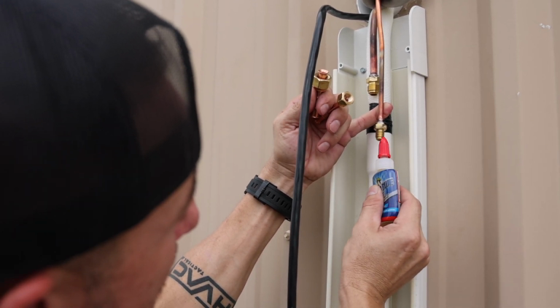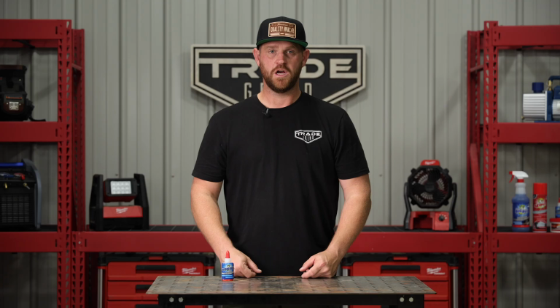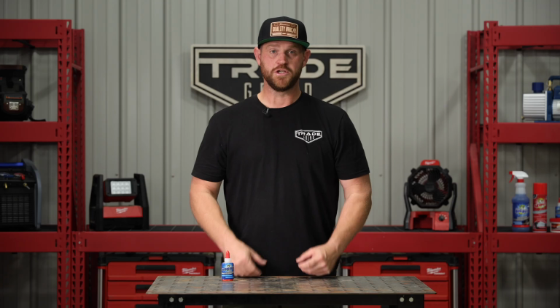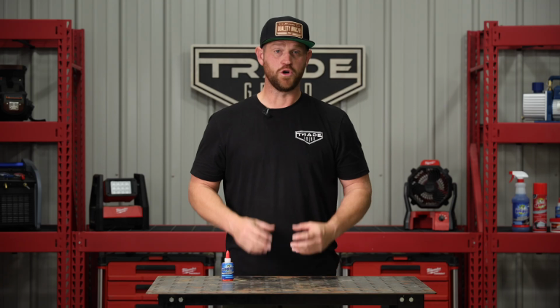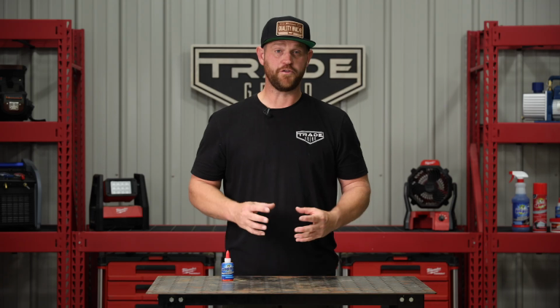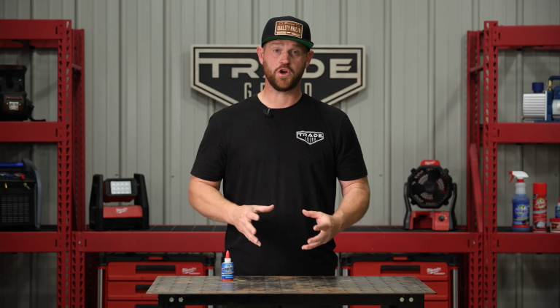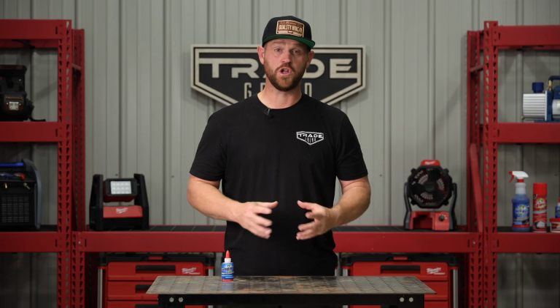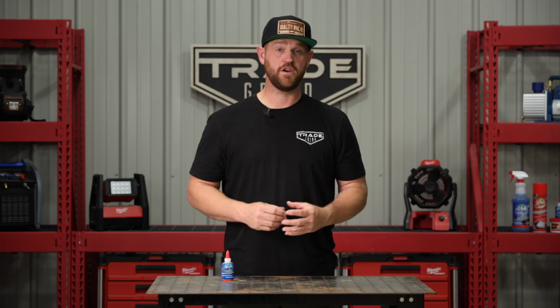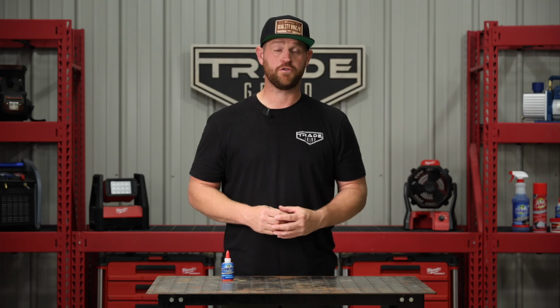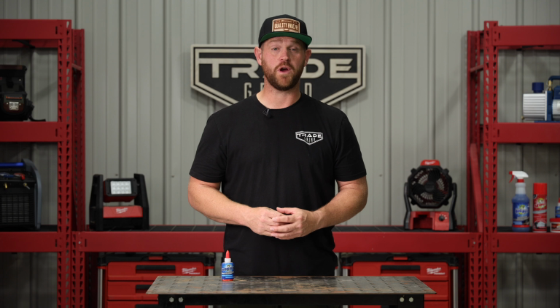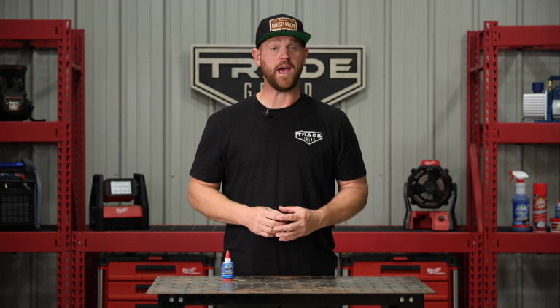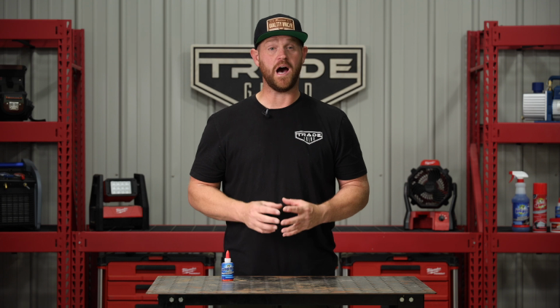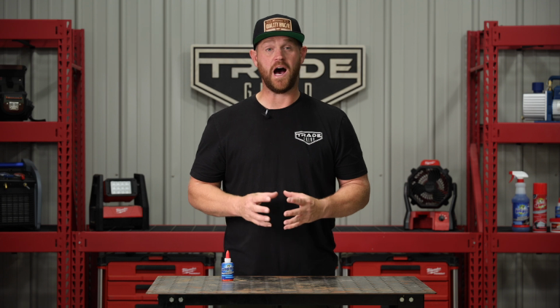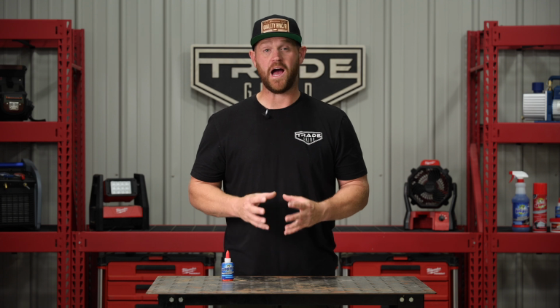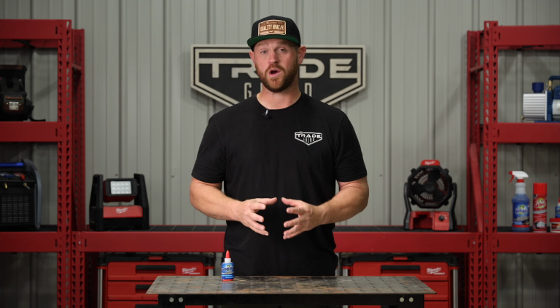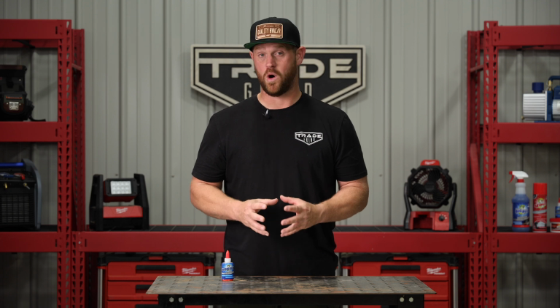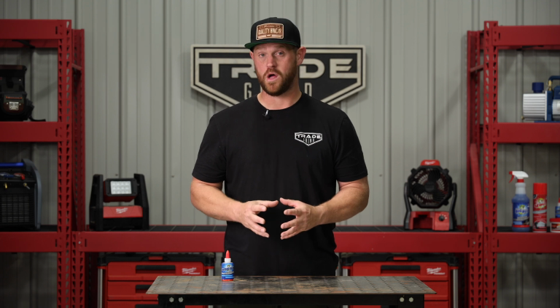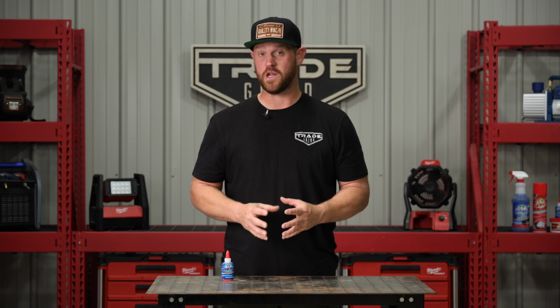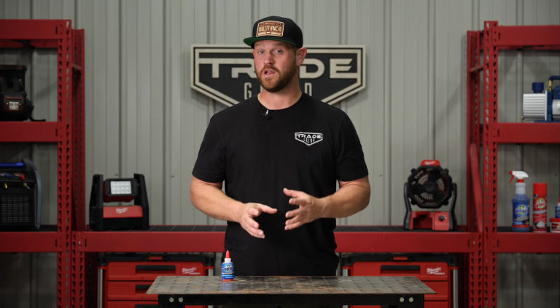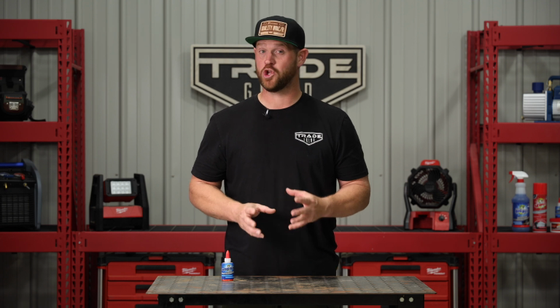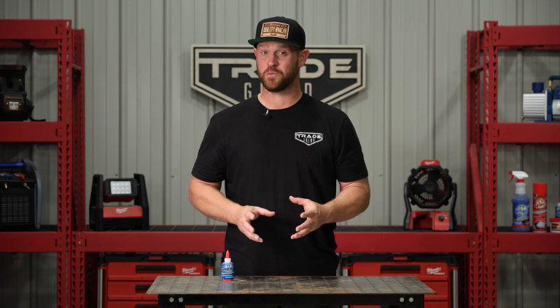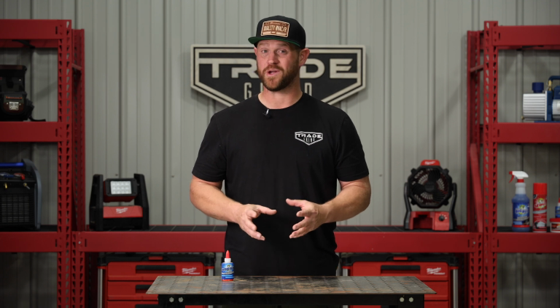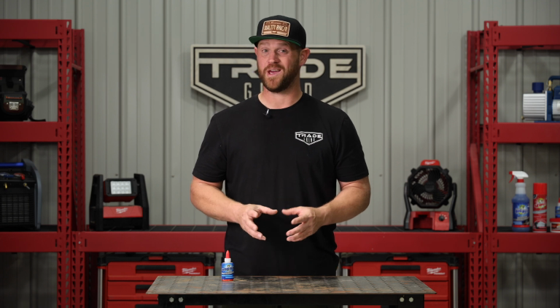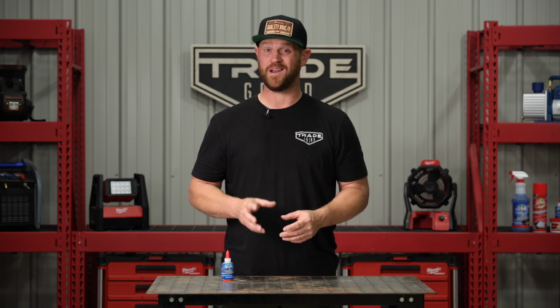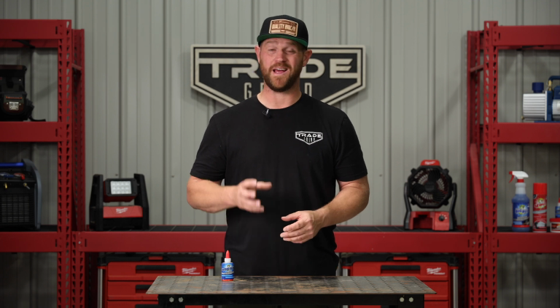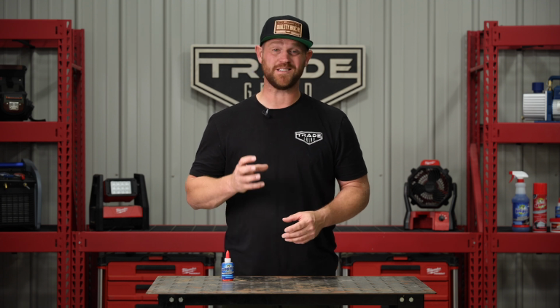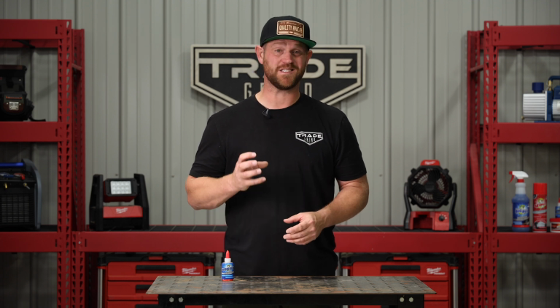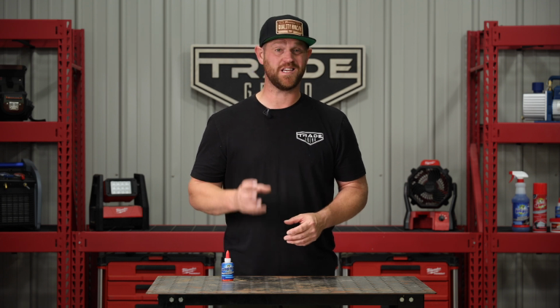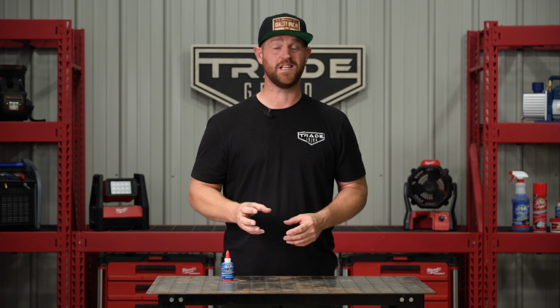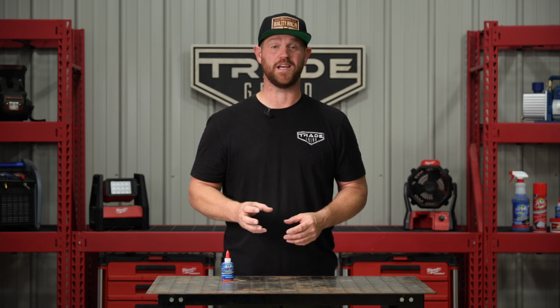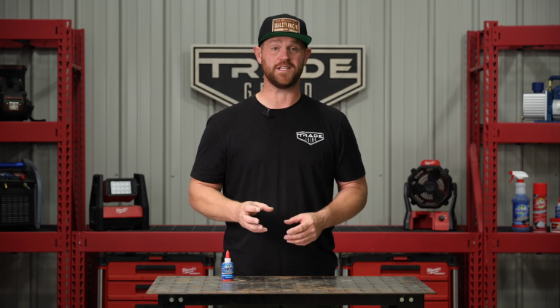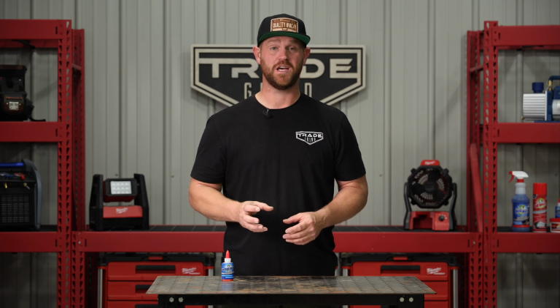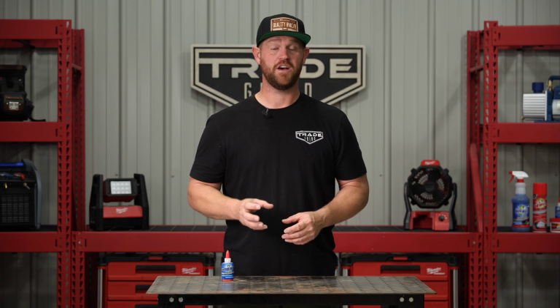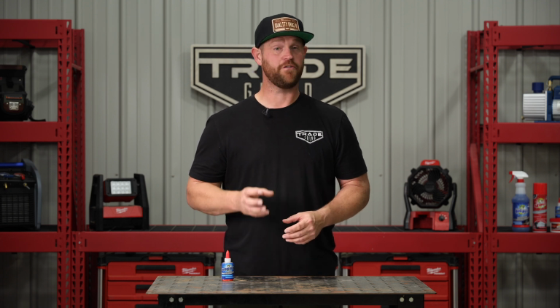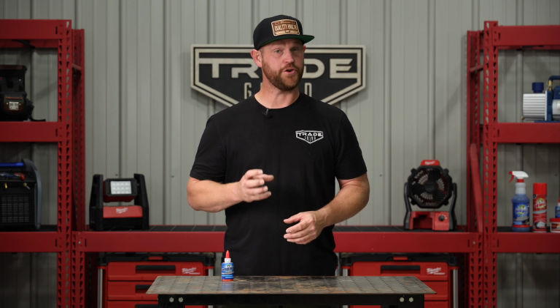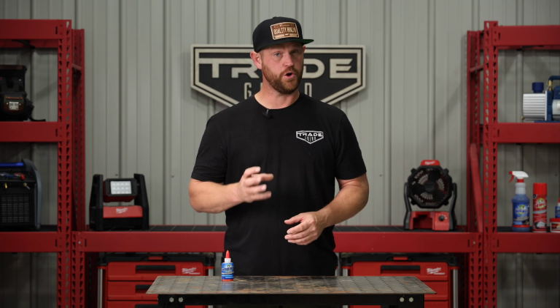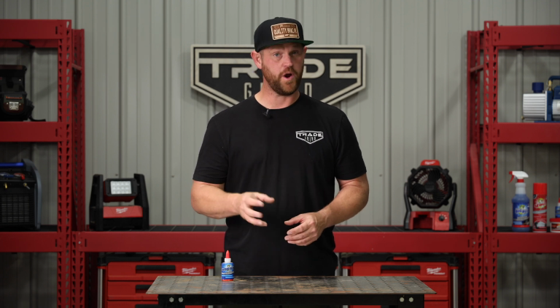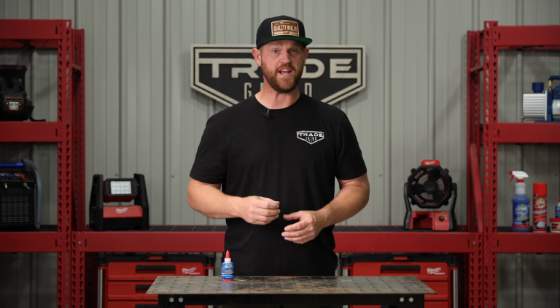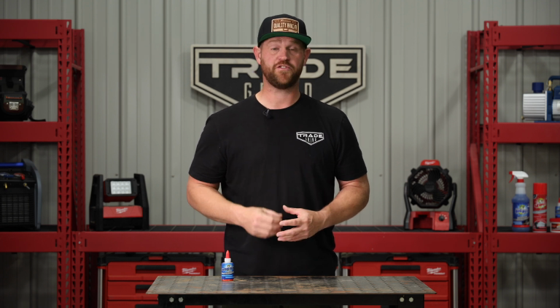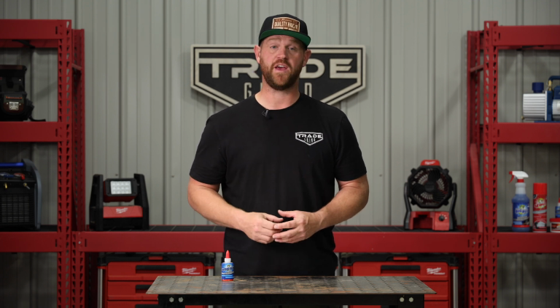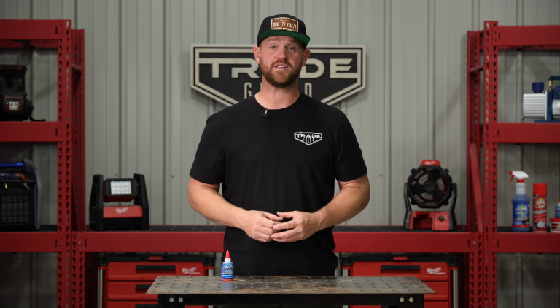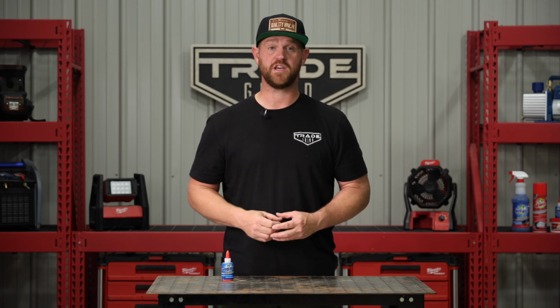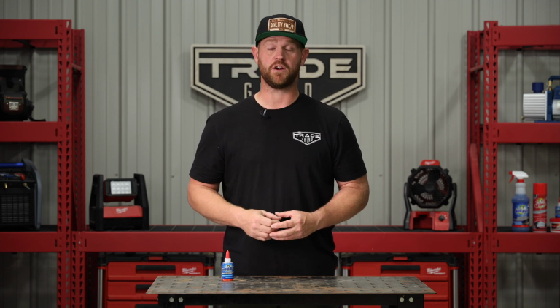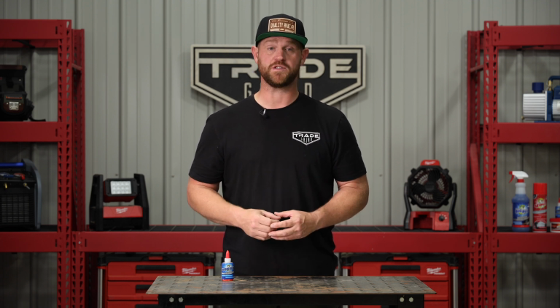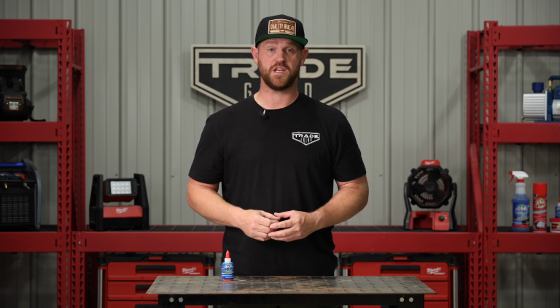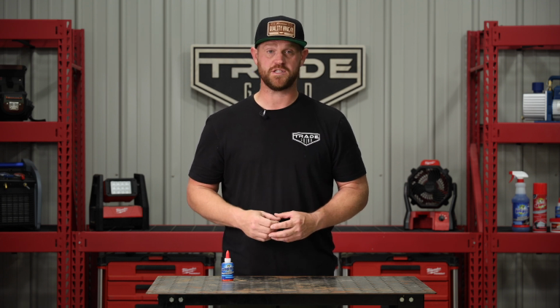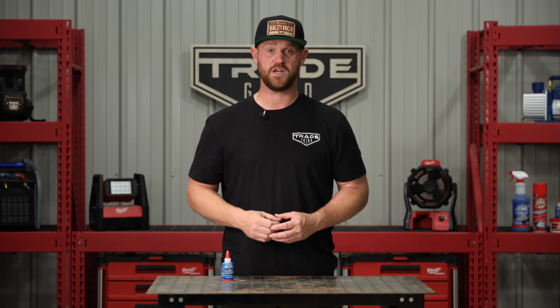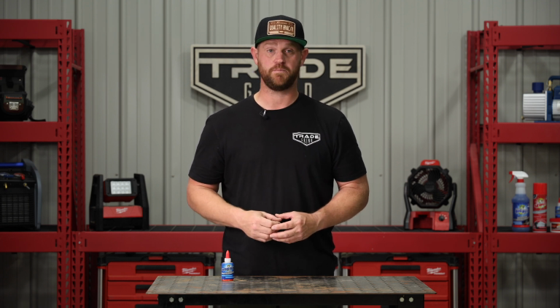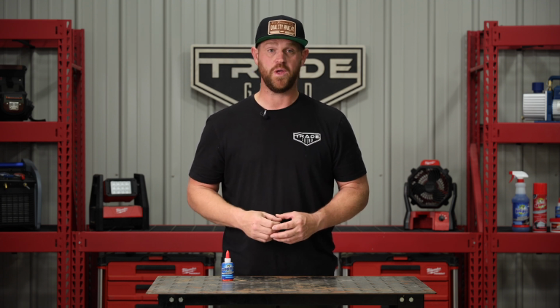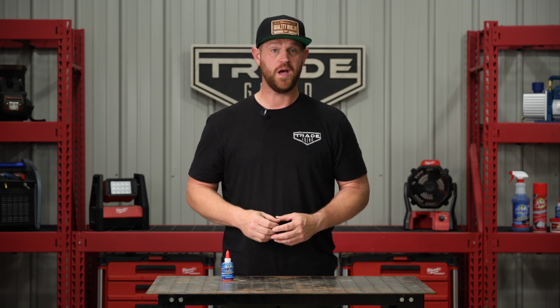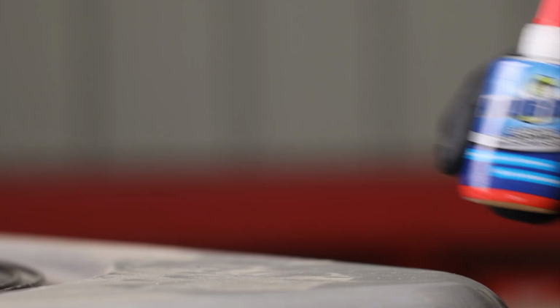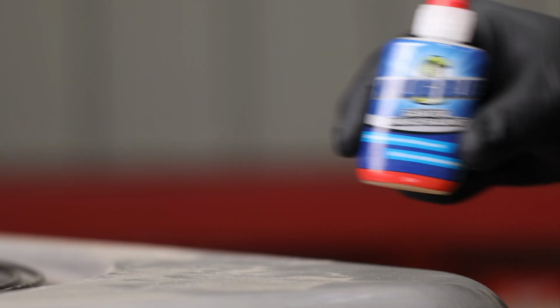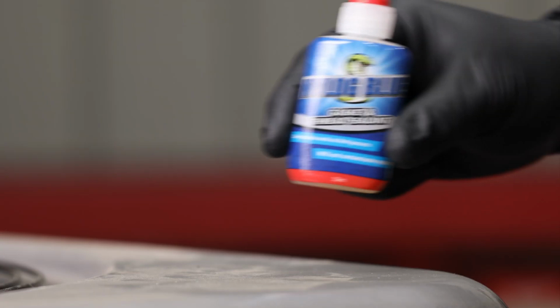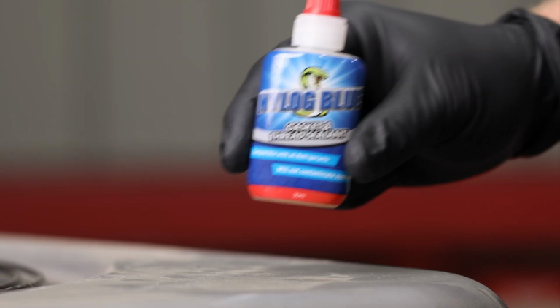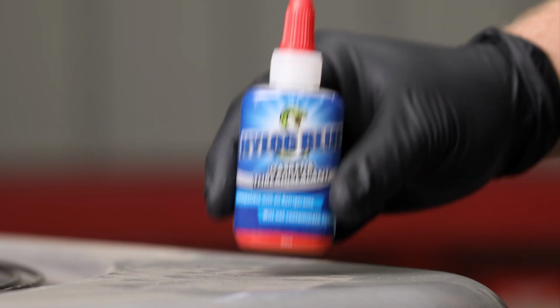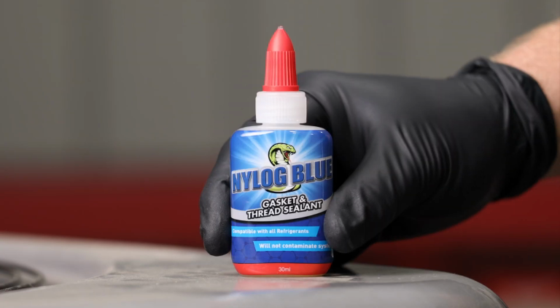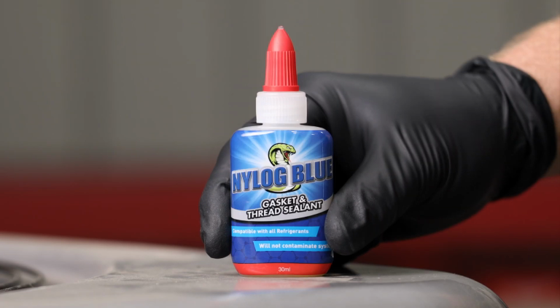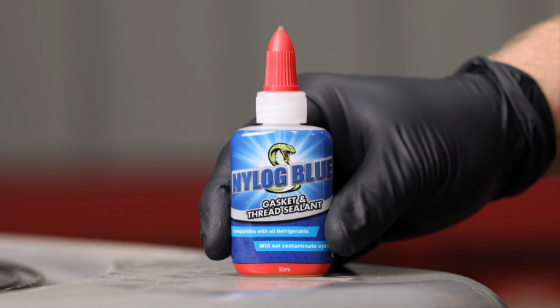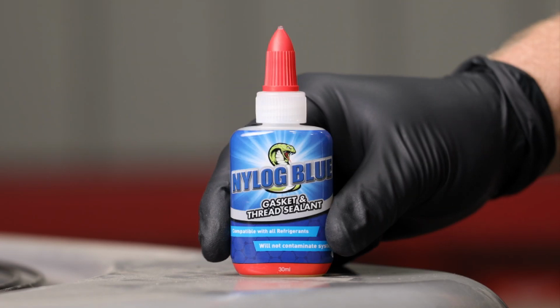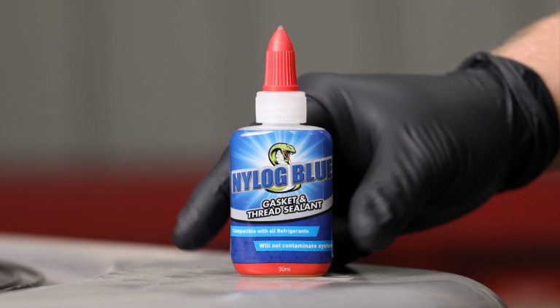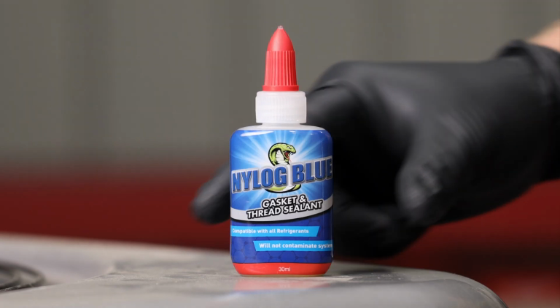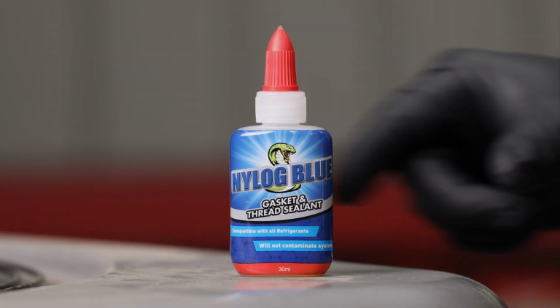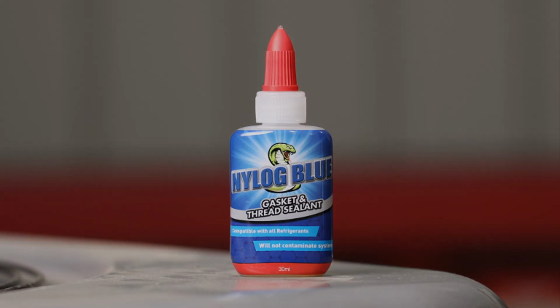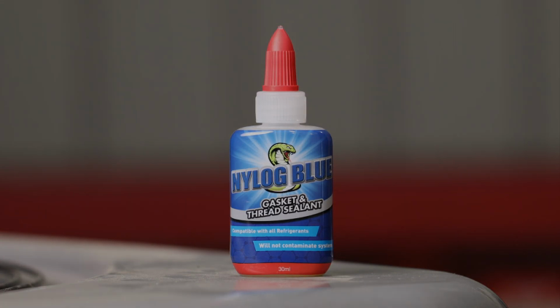So if you're looking for a high quality lubricant and sealant for your HVACR system, pick up some Nylog Blue.